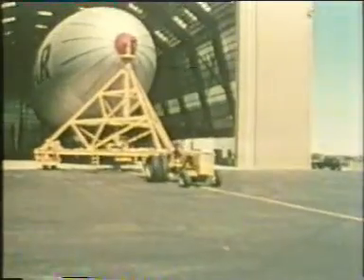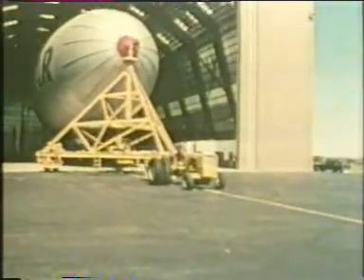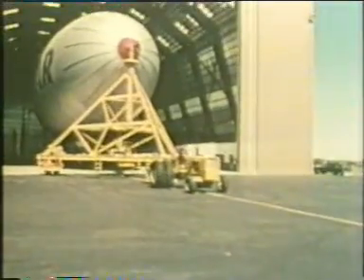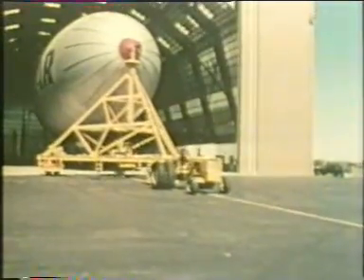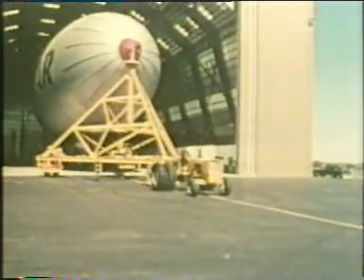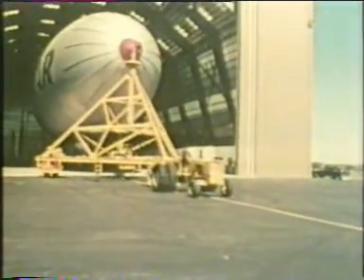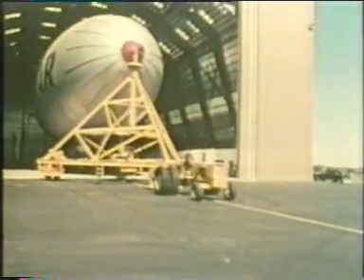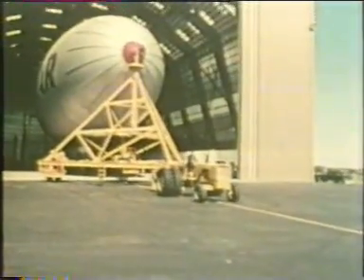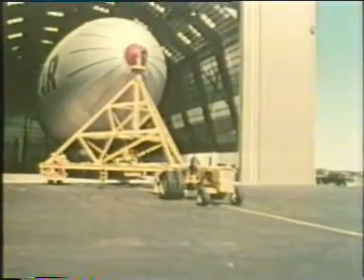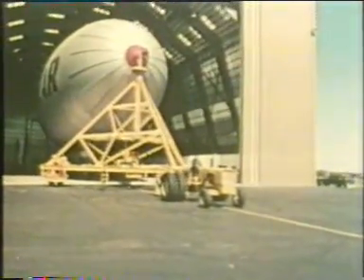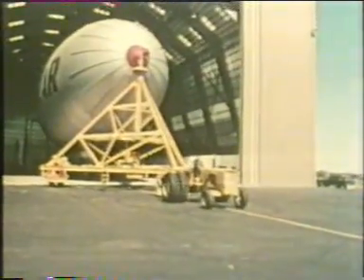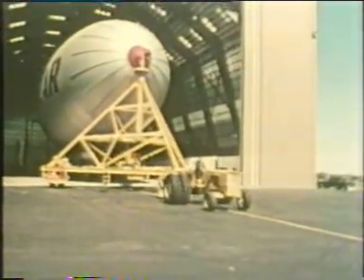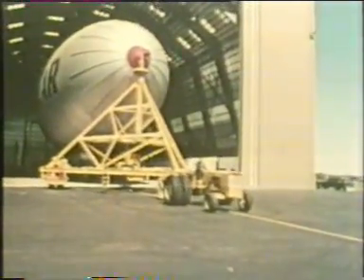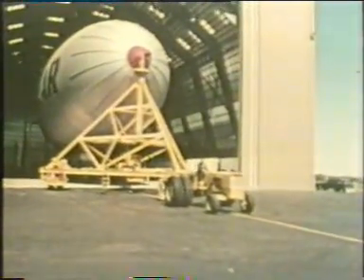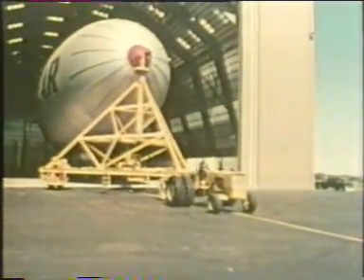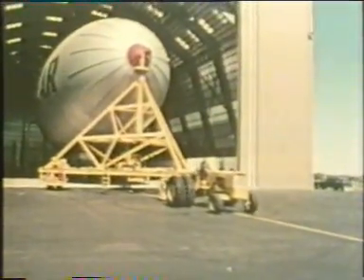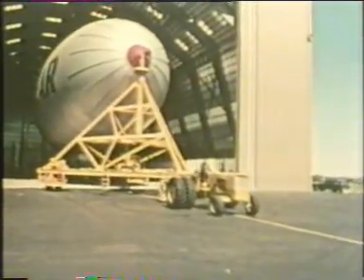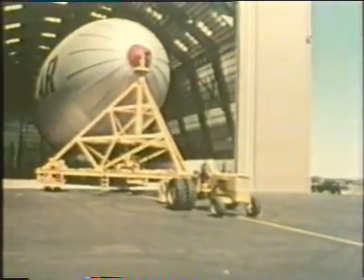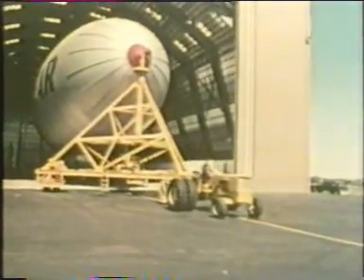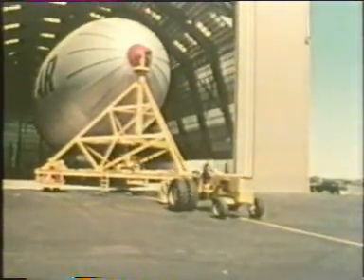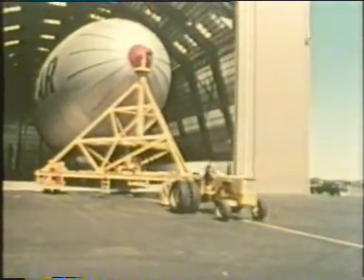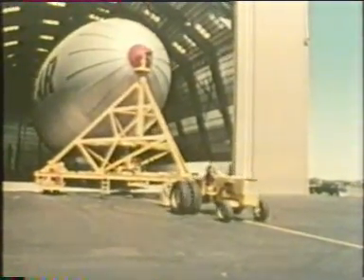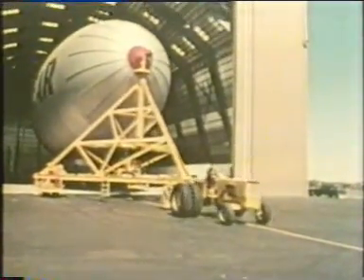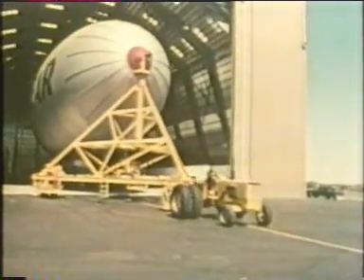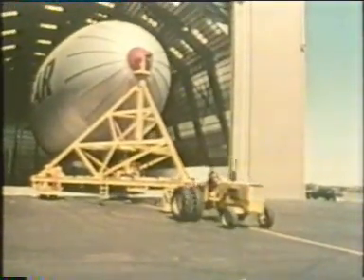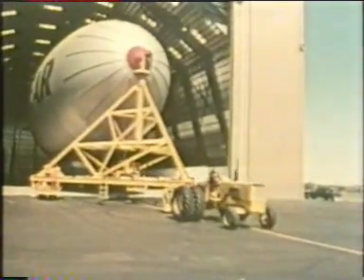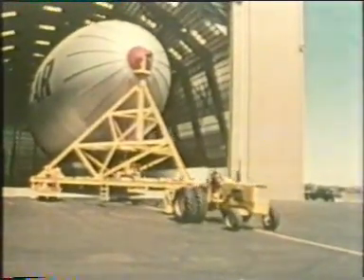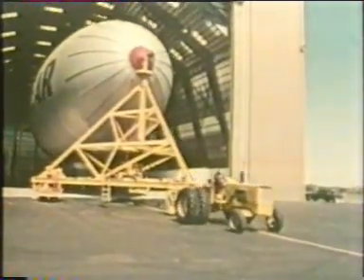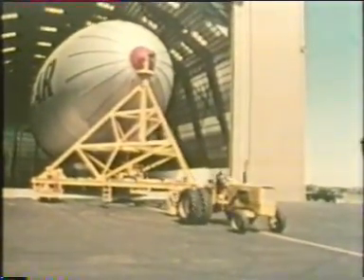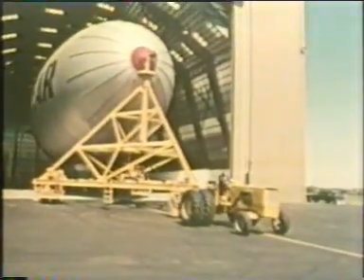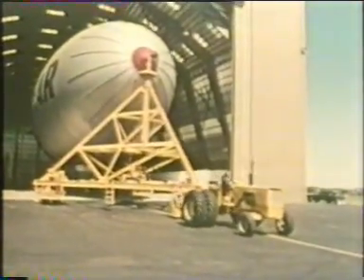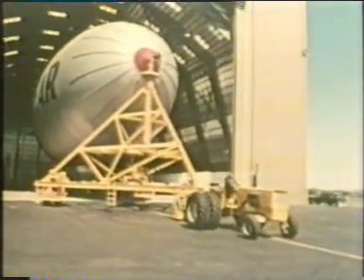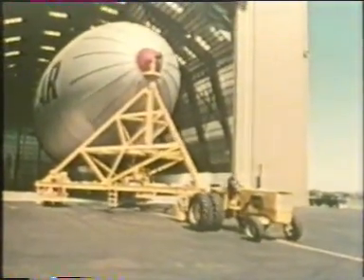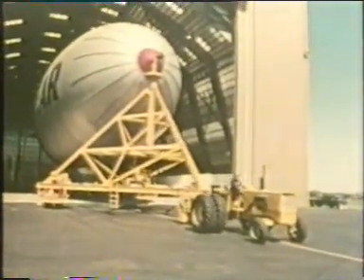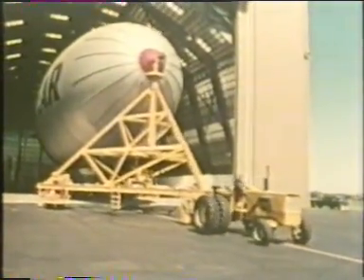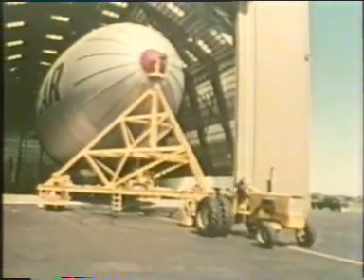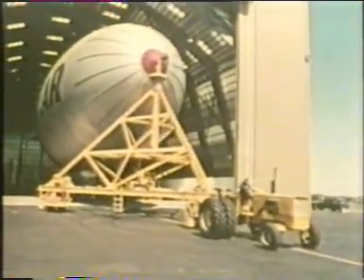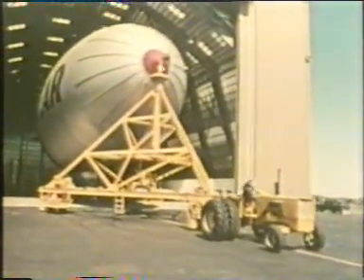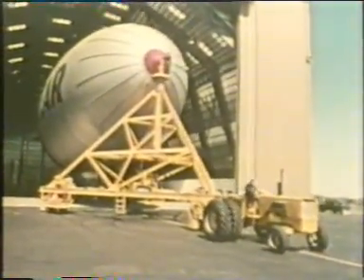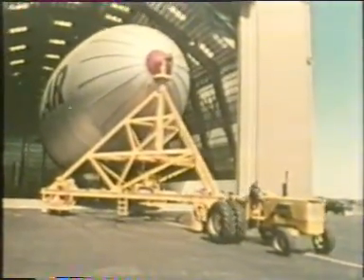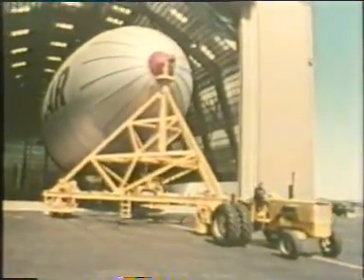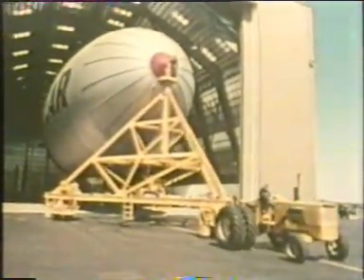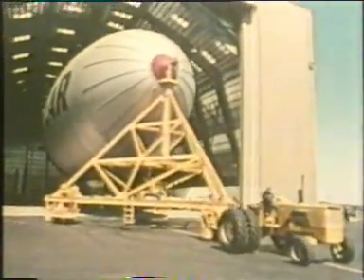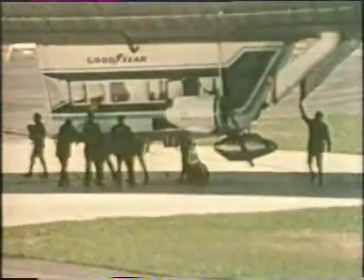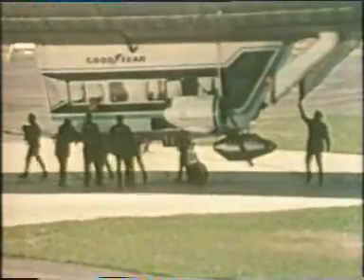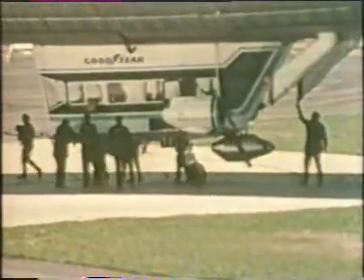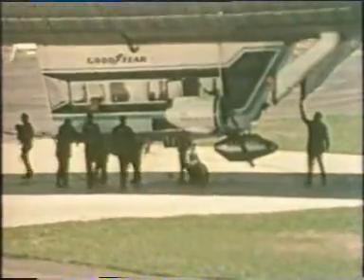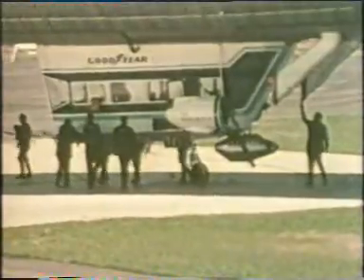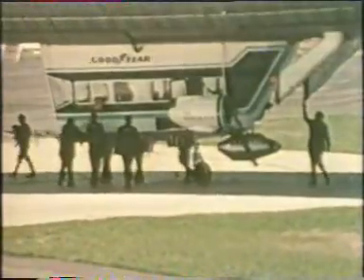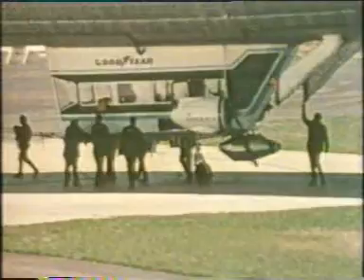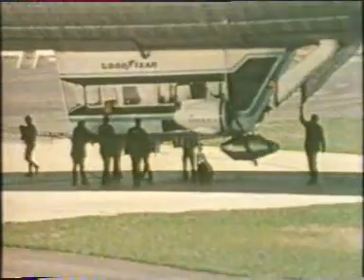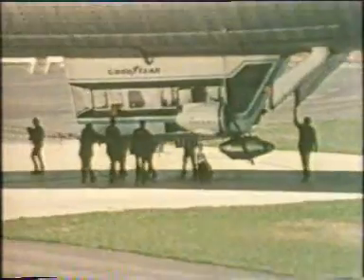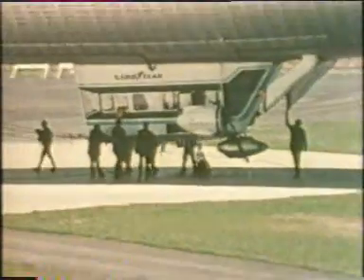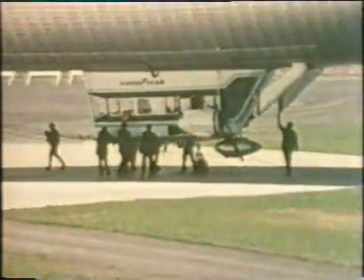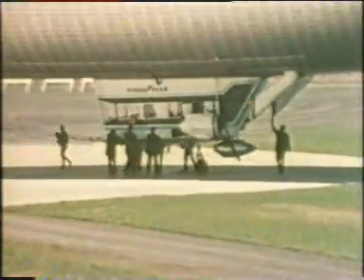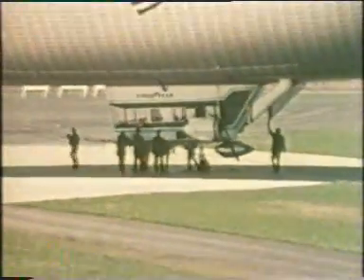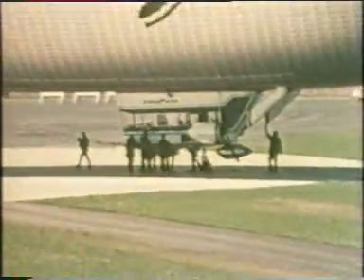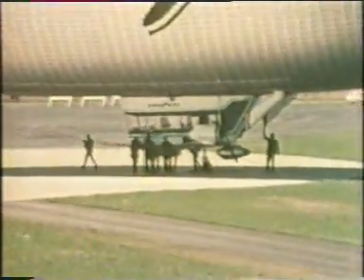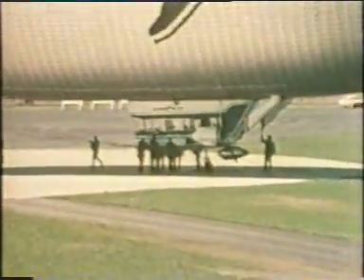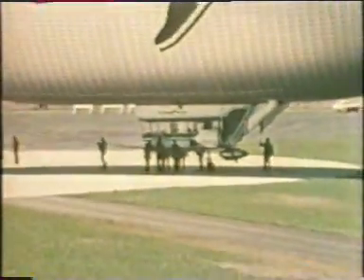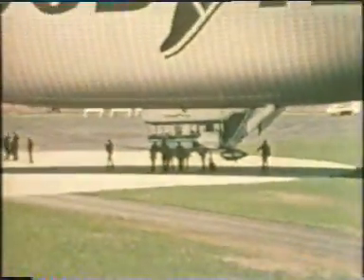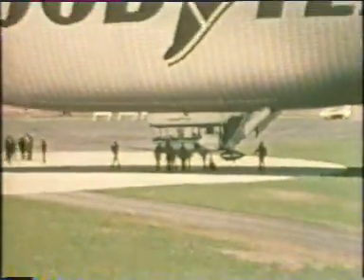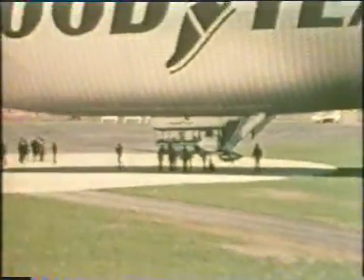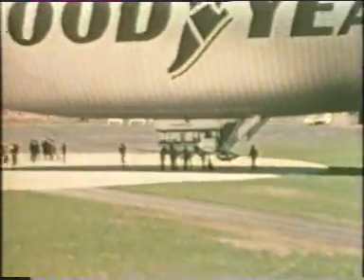Helium doesn't burn. Indeed, it doesn't react with anything. So today's manned balloons are lifted by helium.